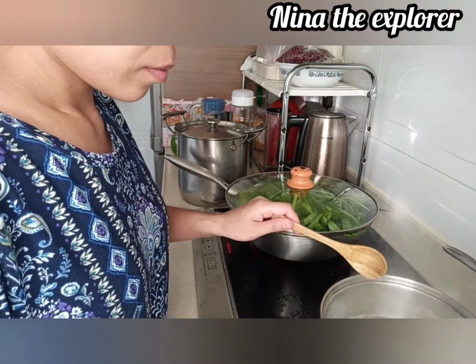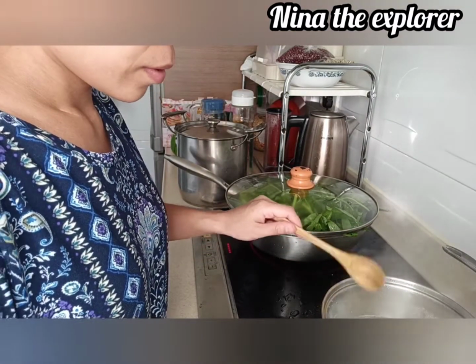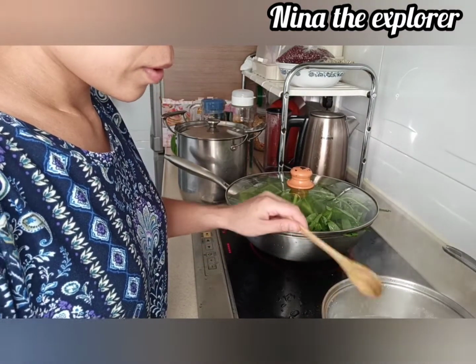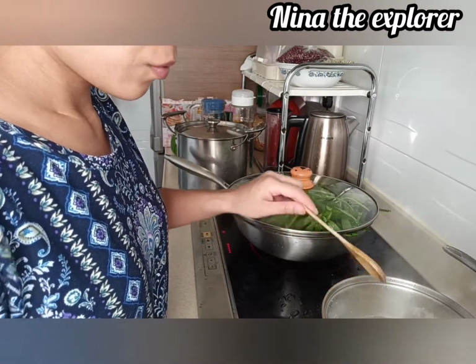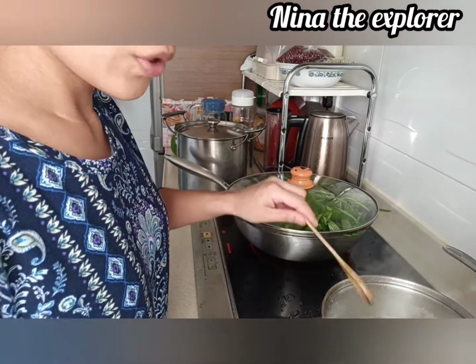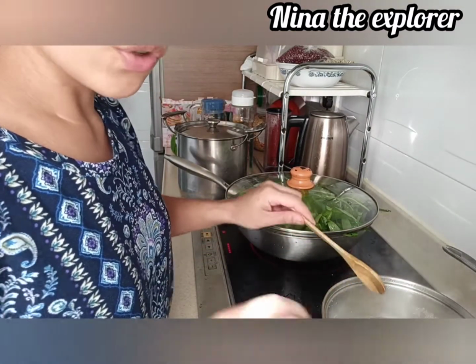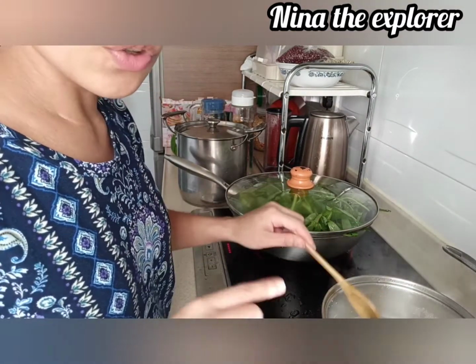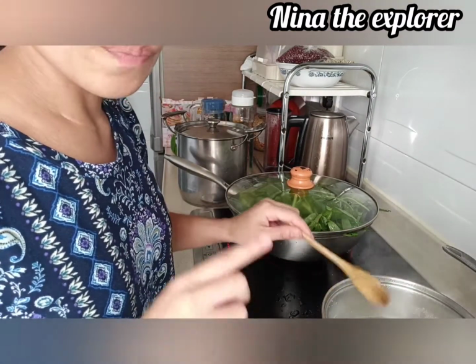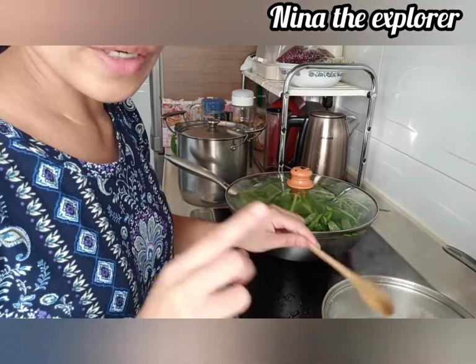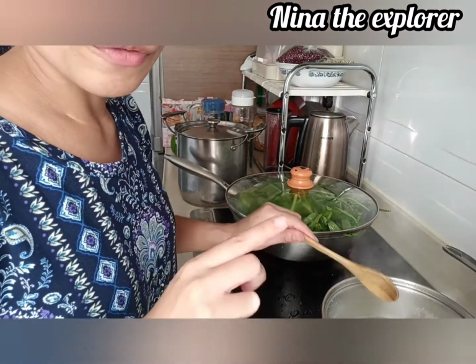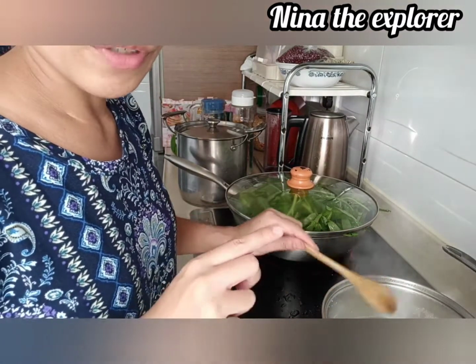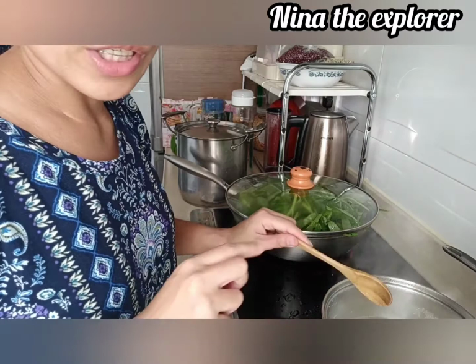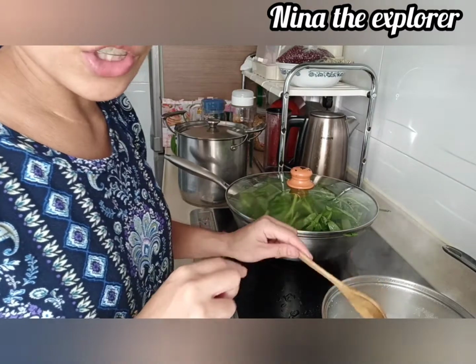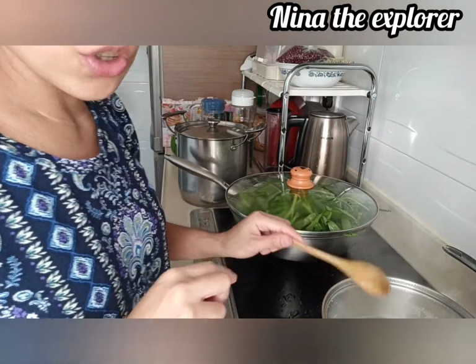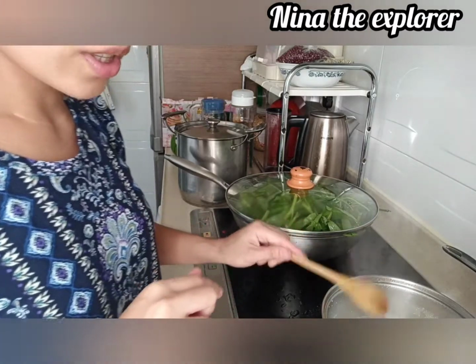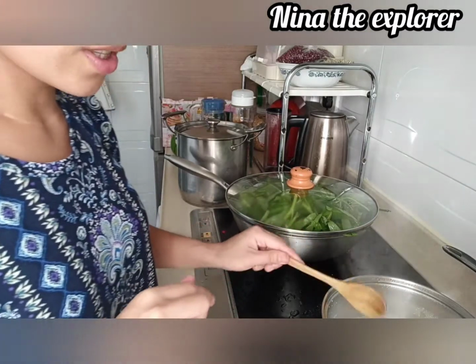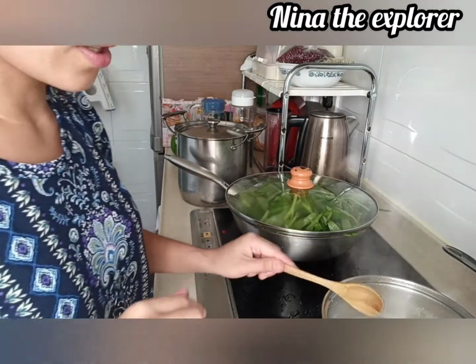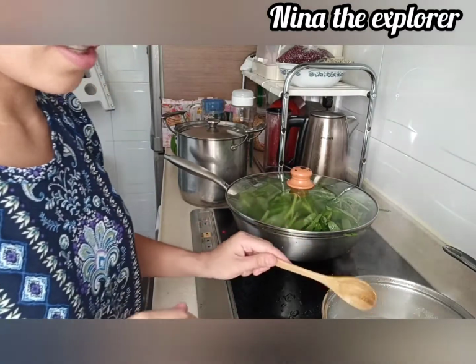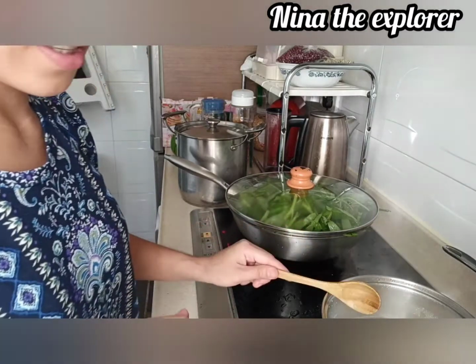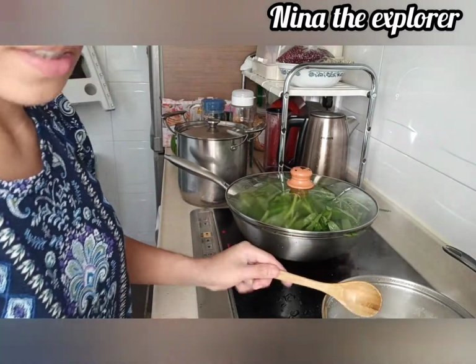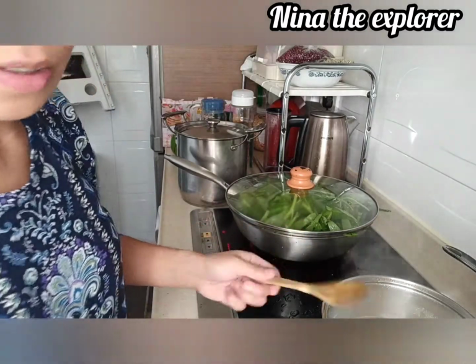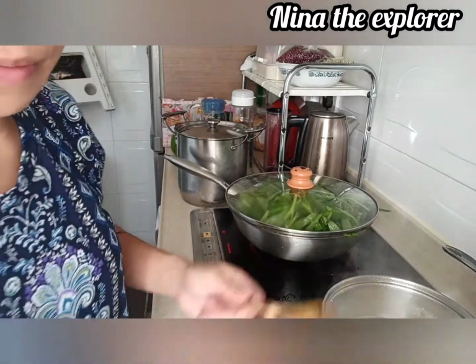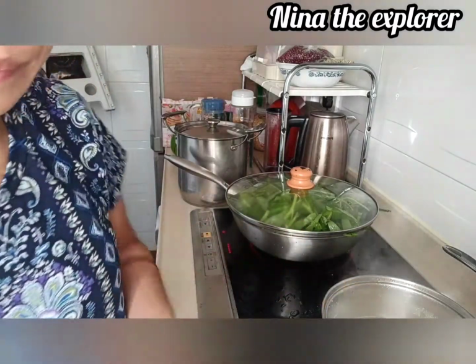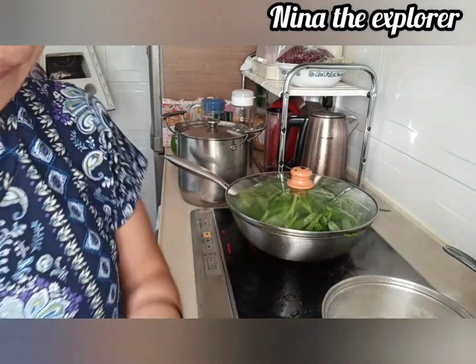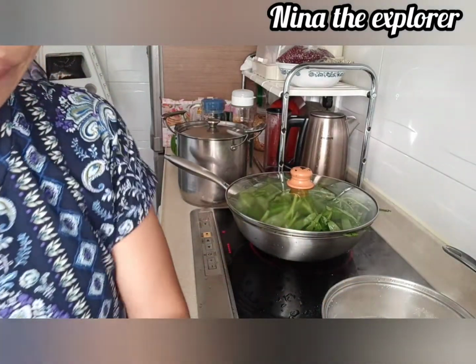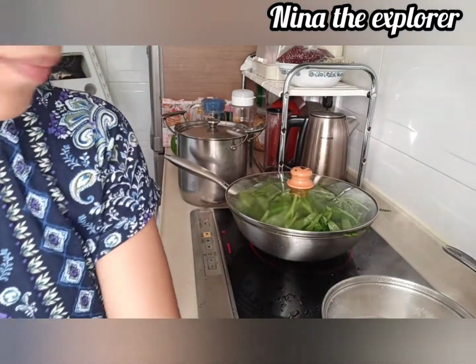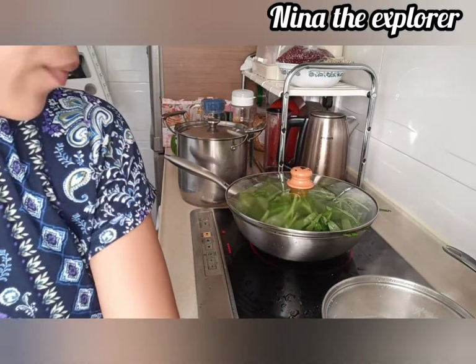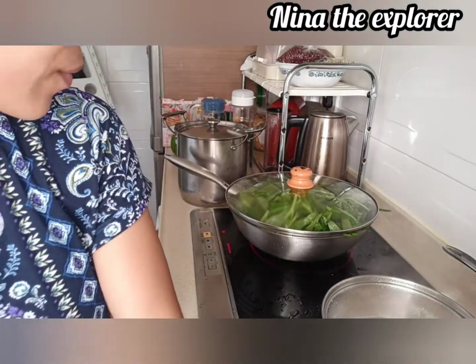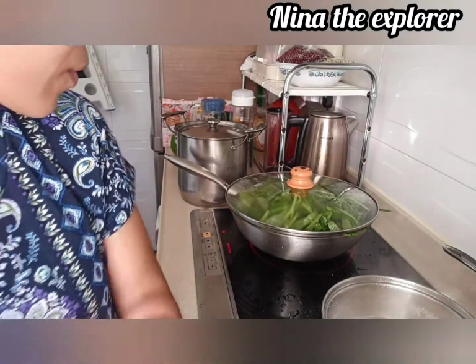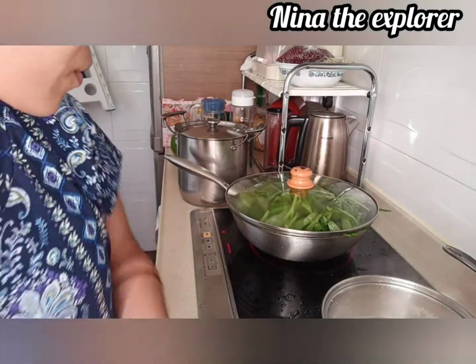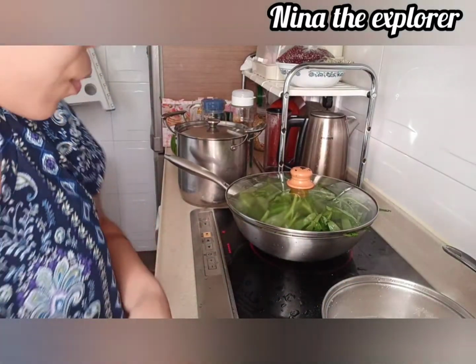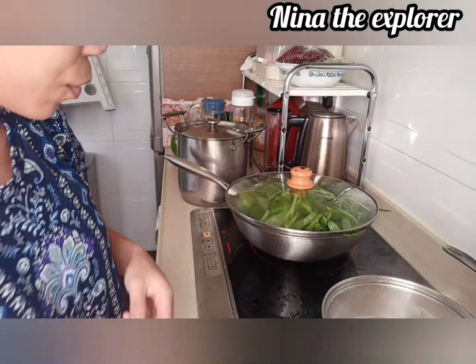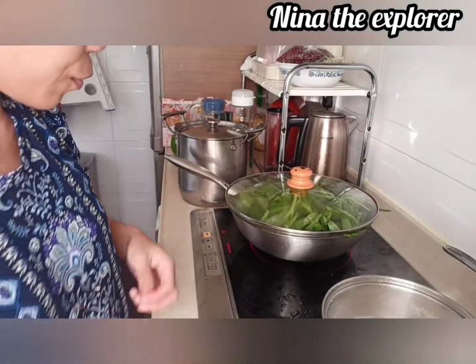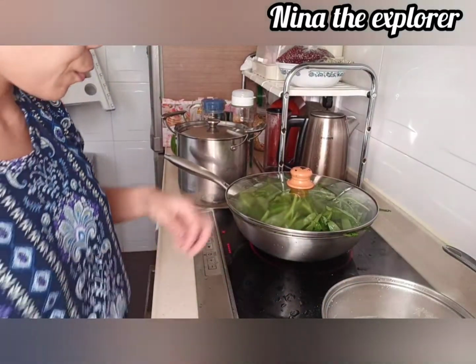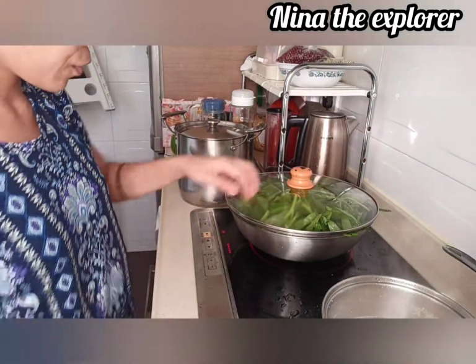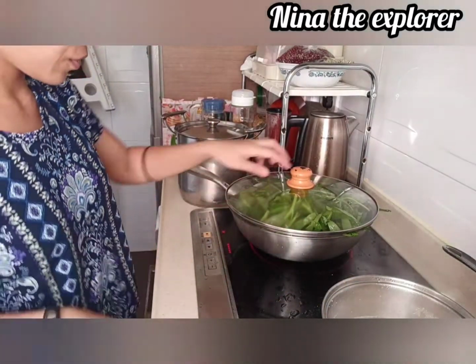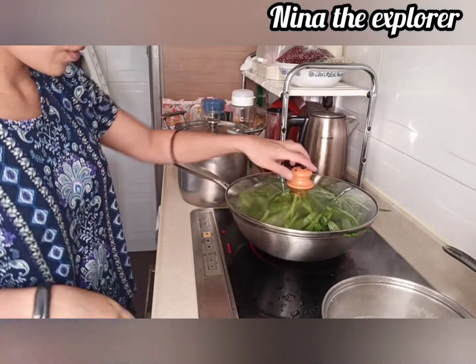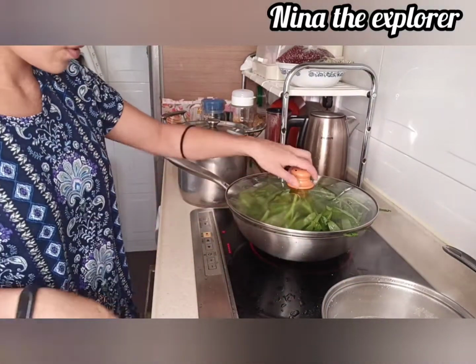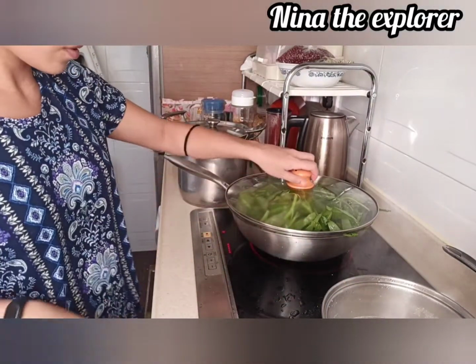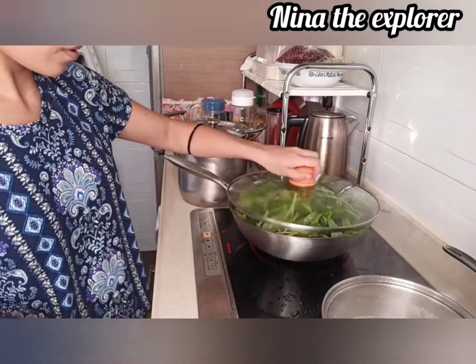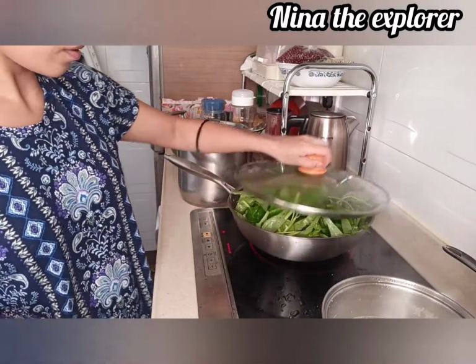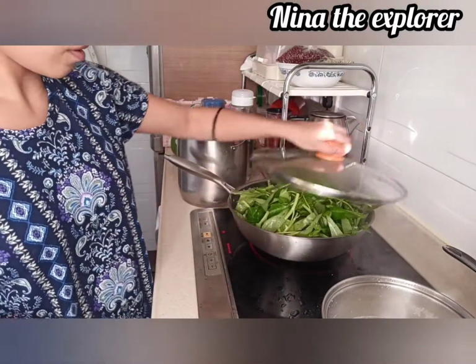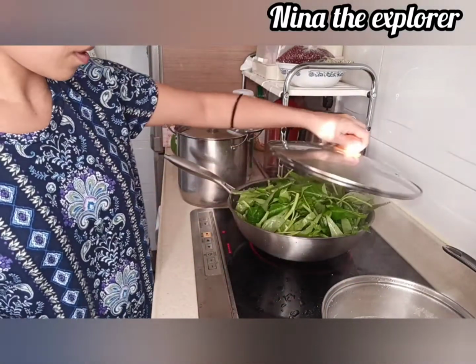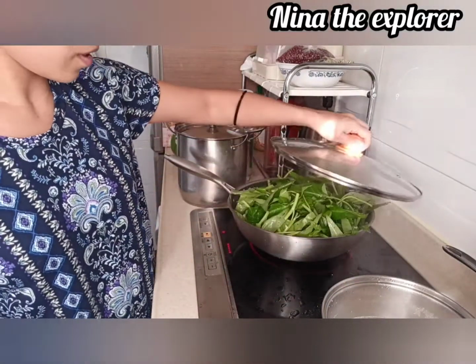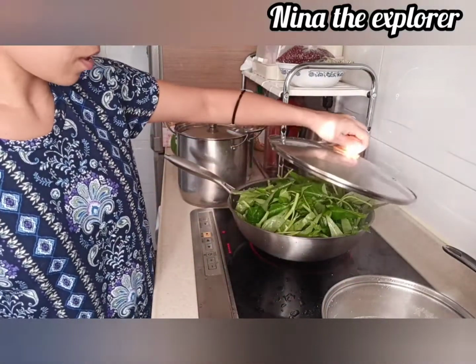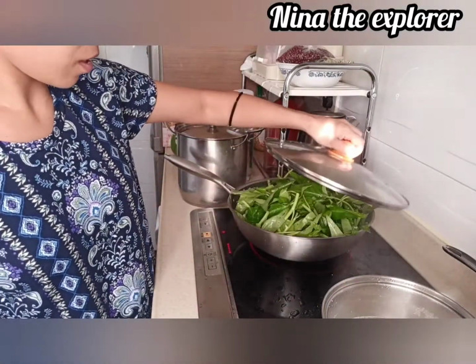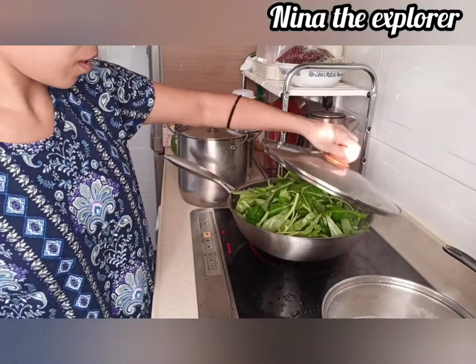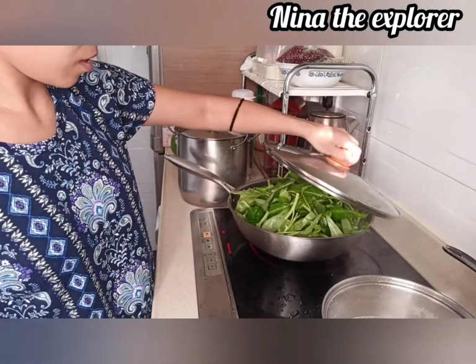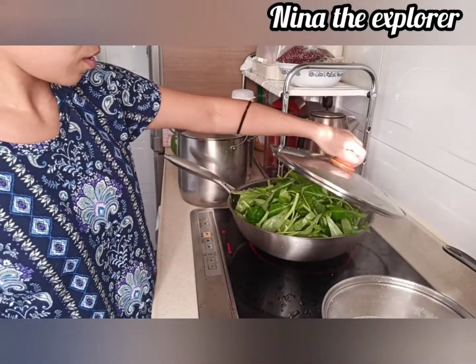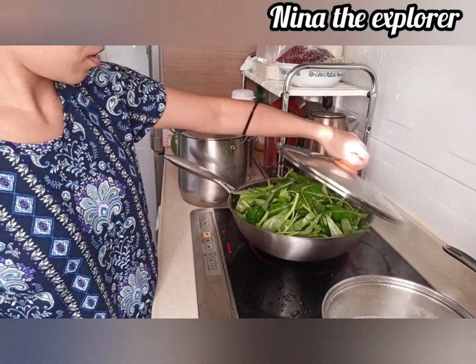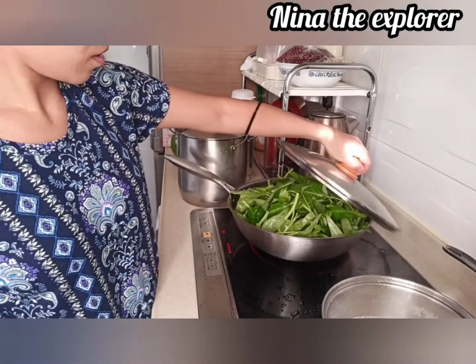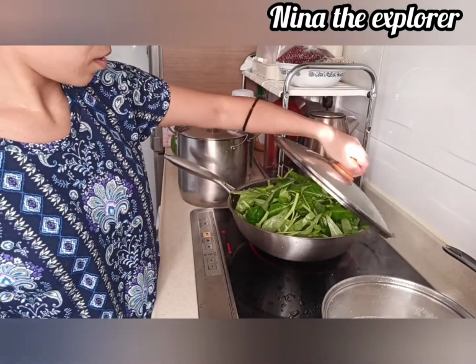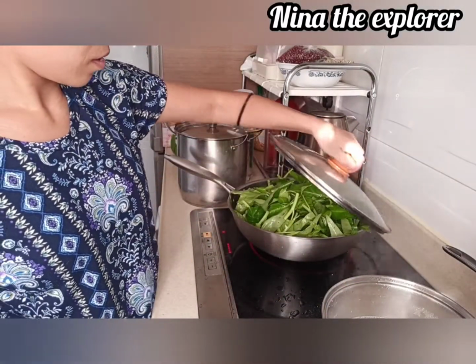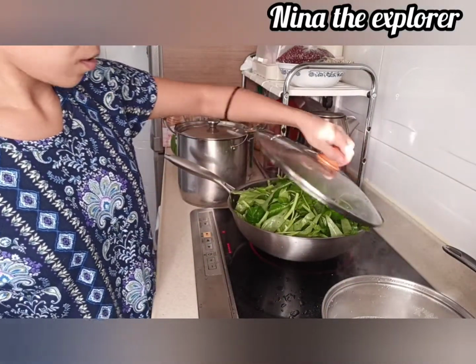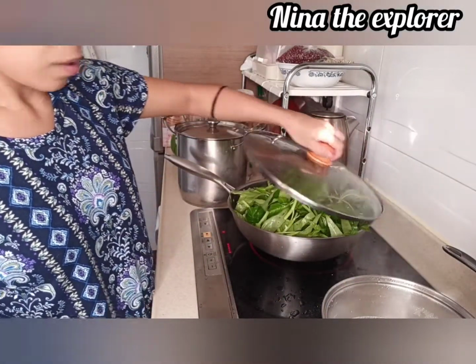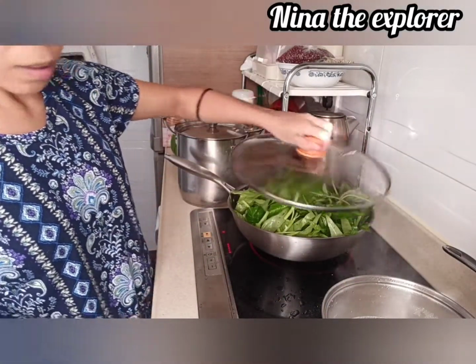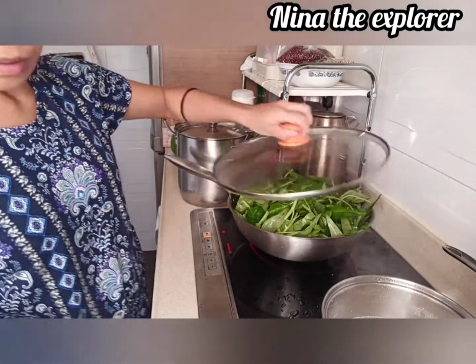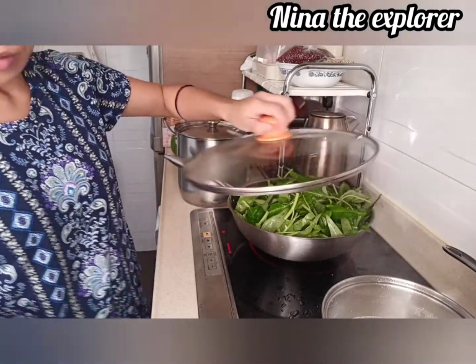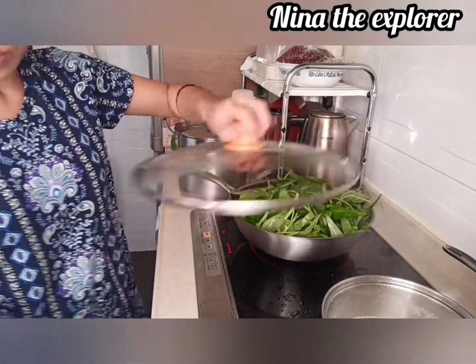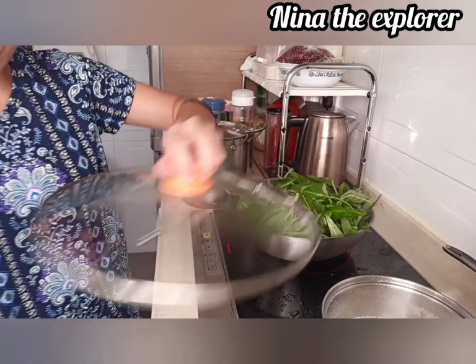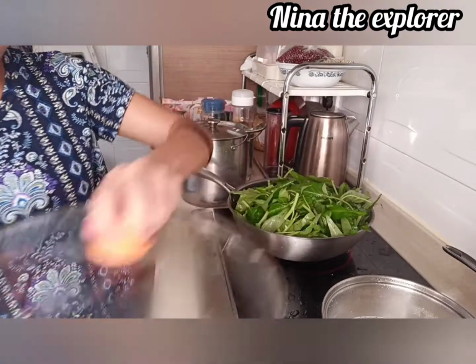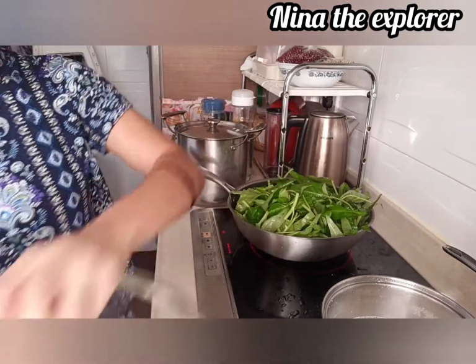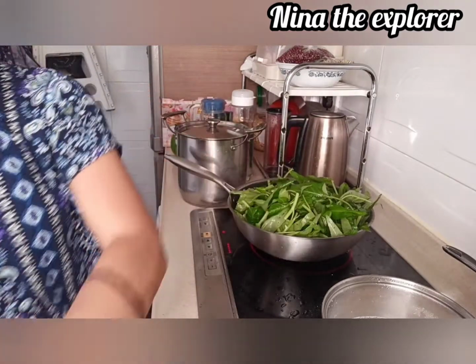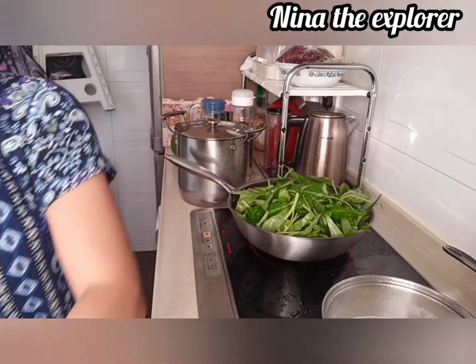We're going to pan-fry our chicken, guys. Let's cool it down.